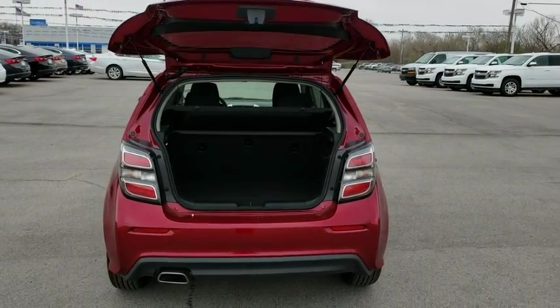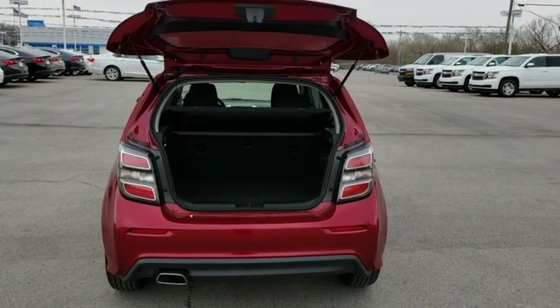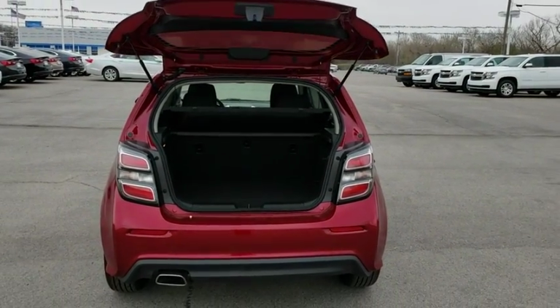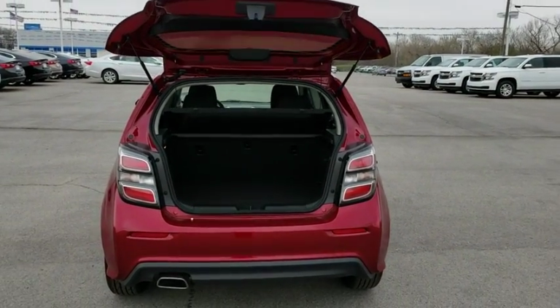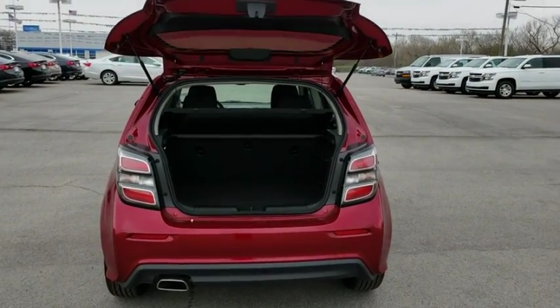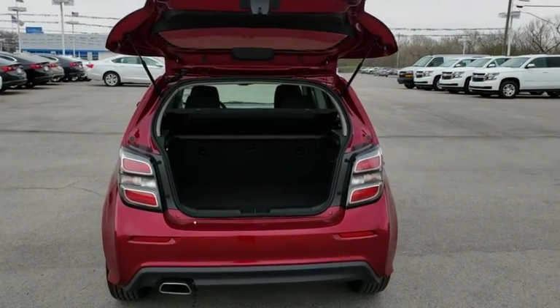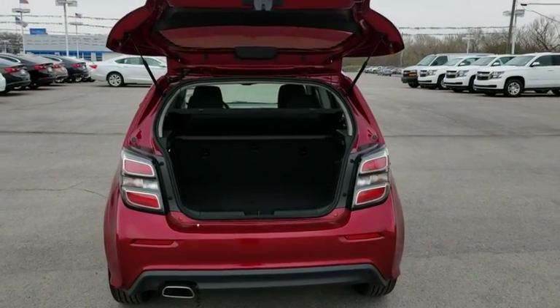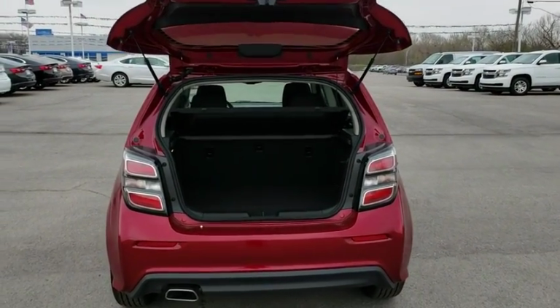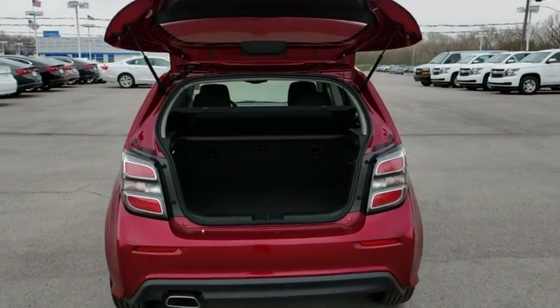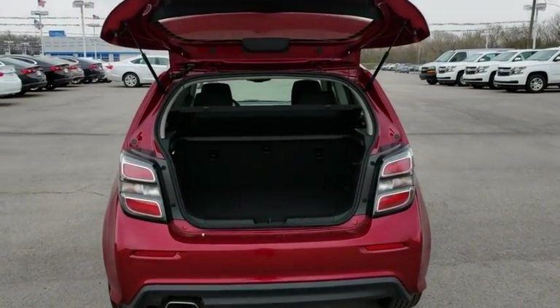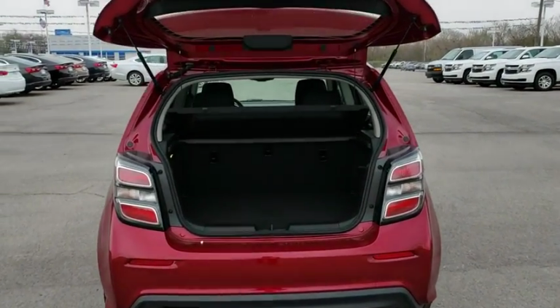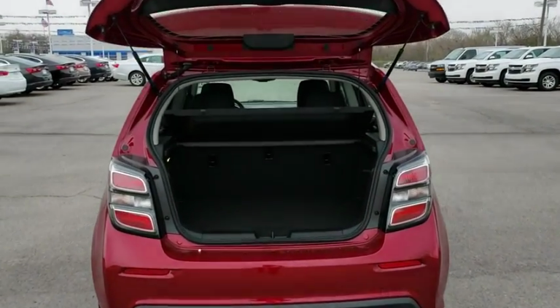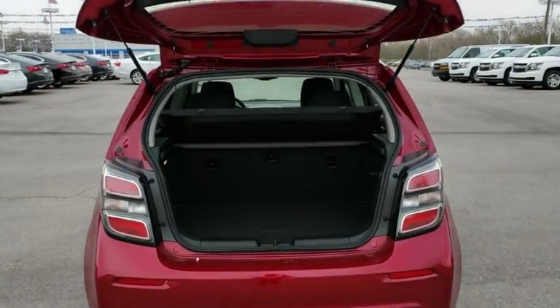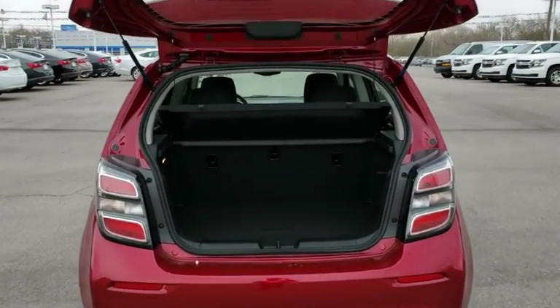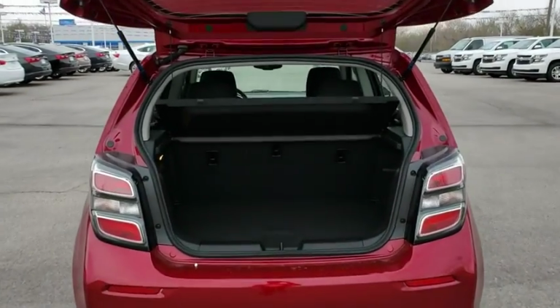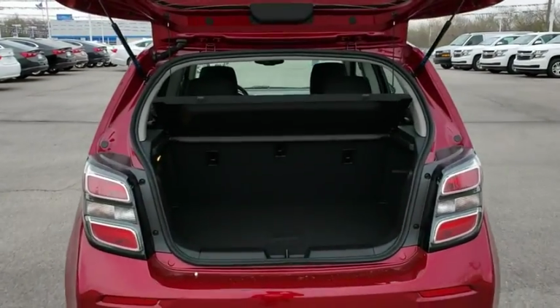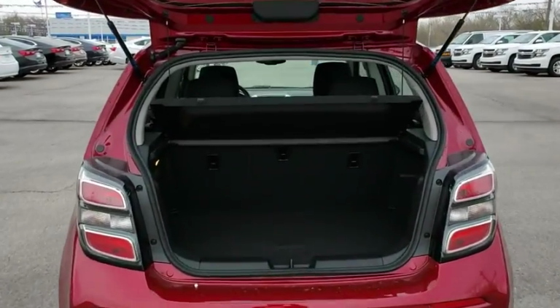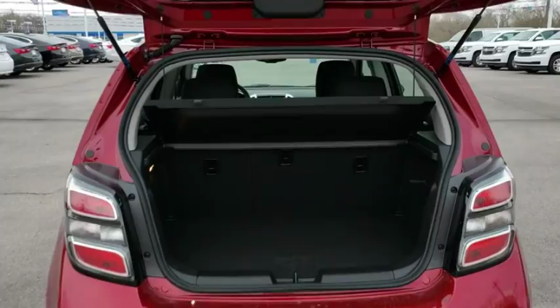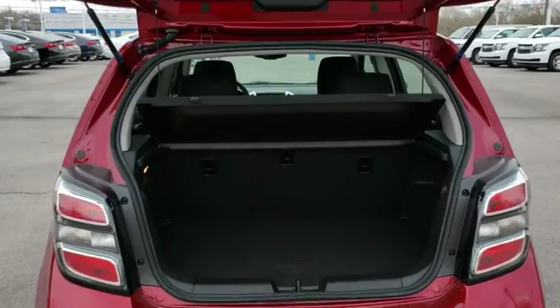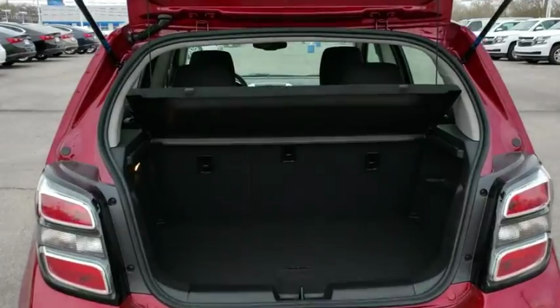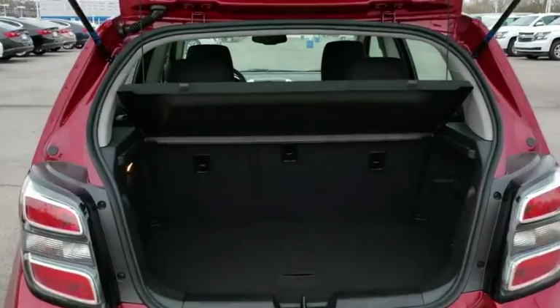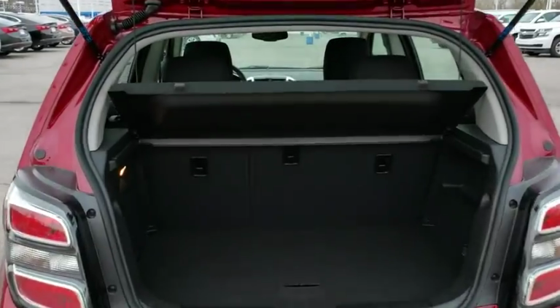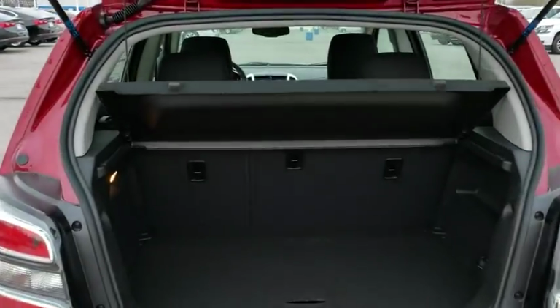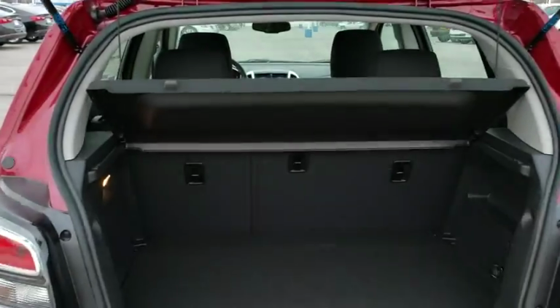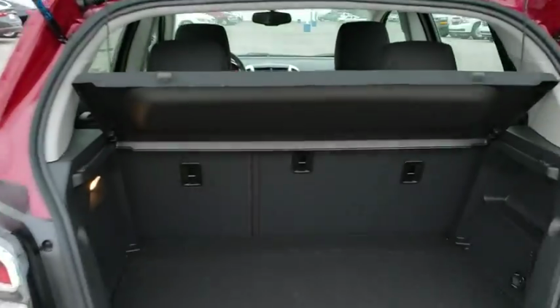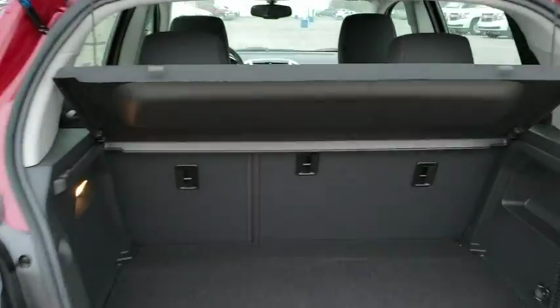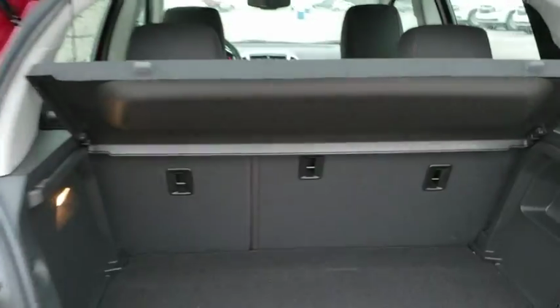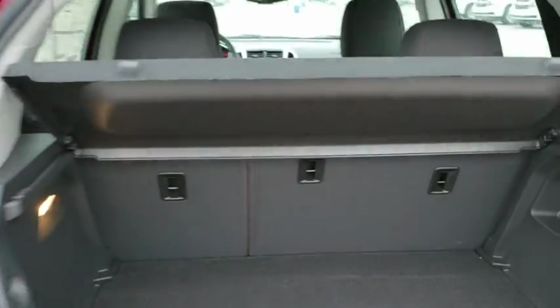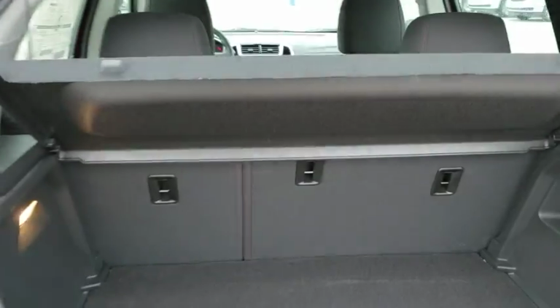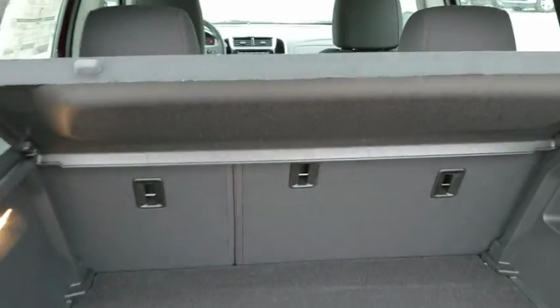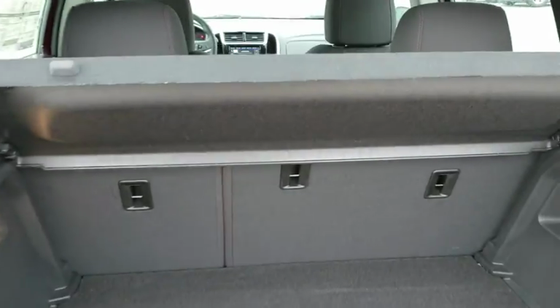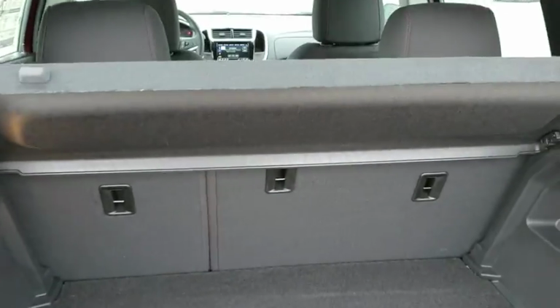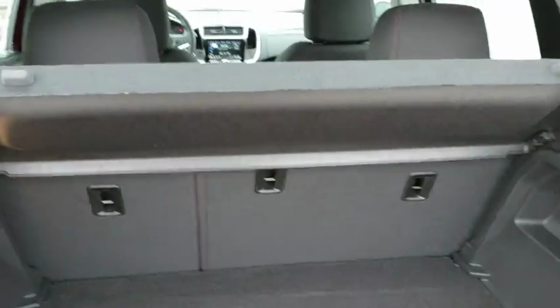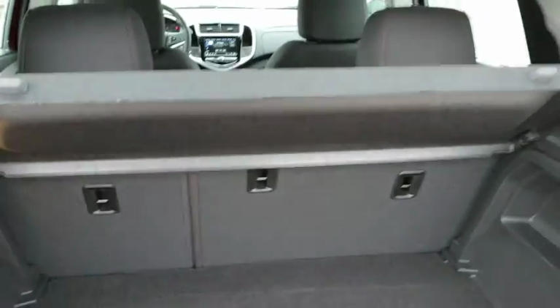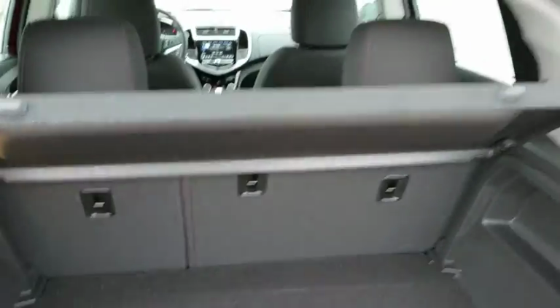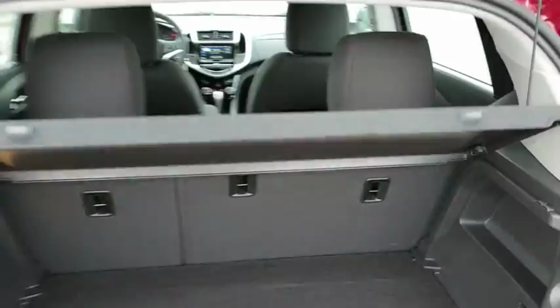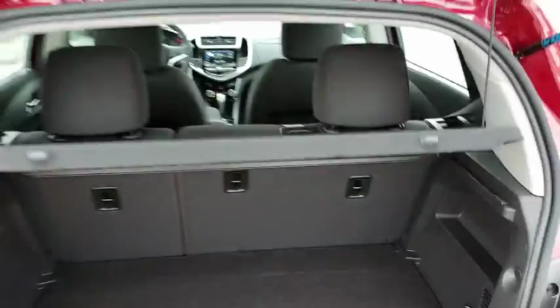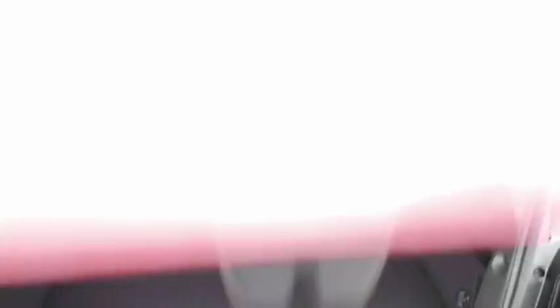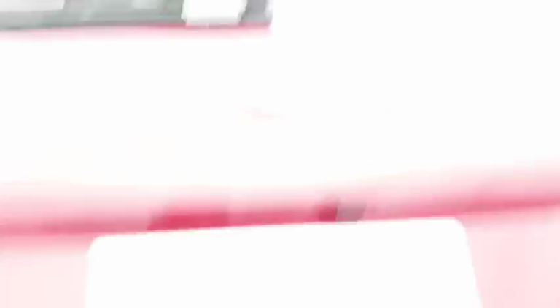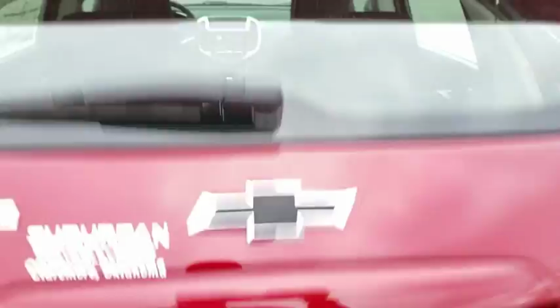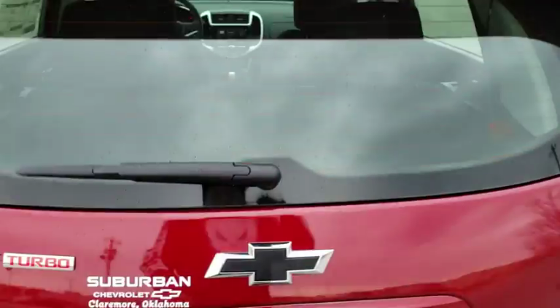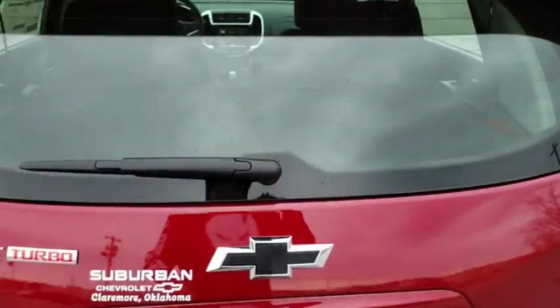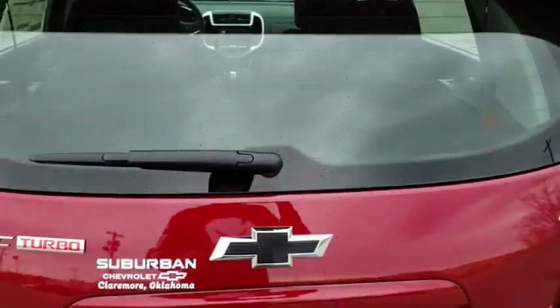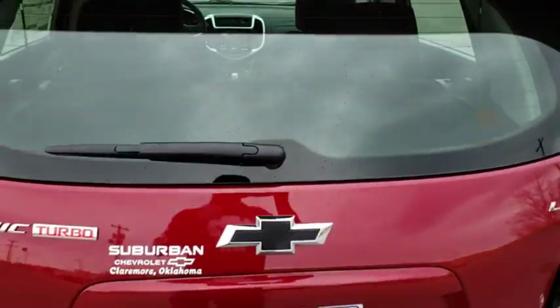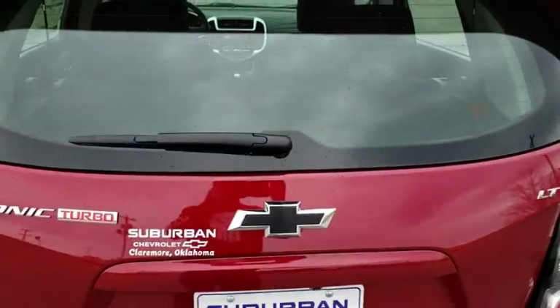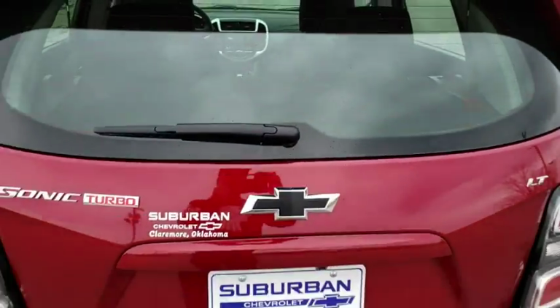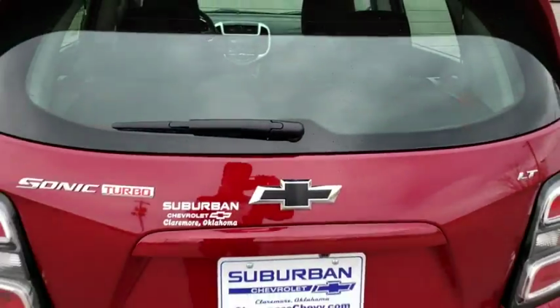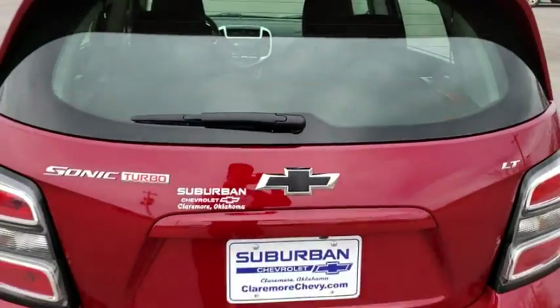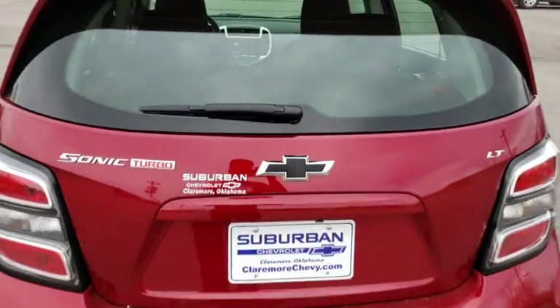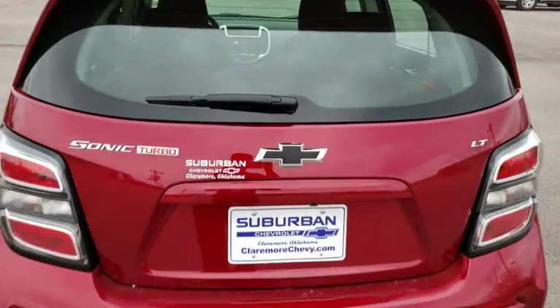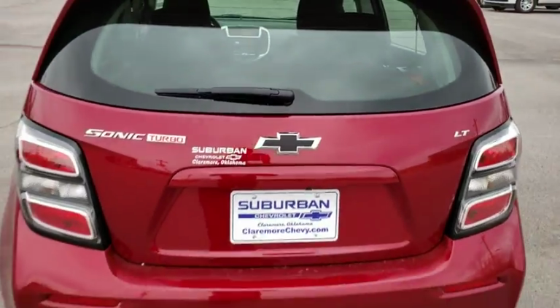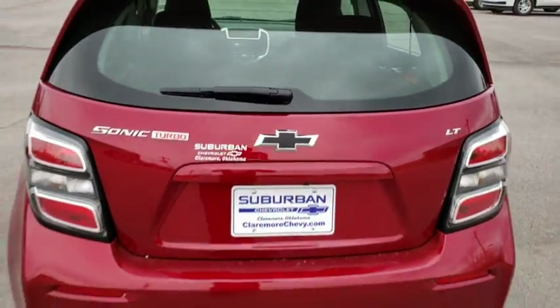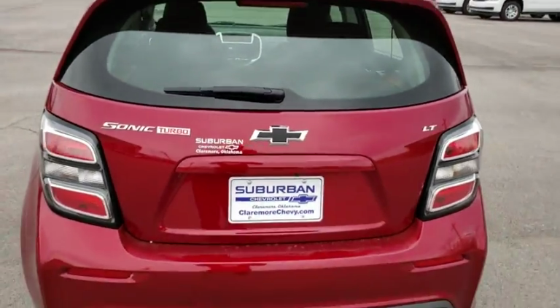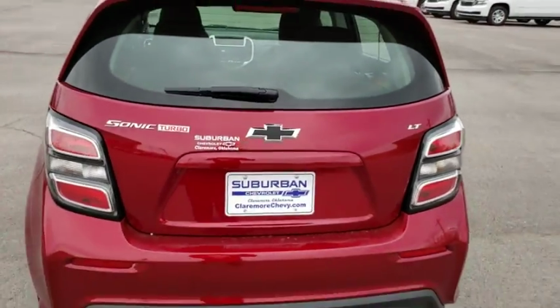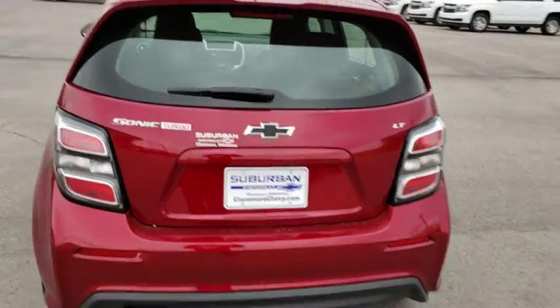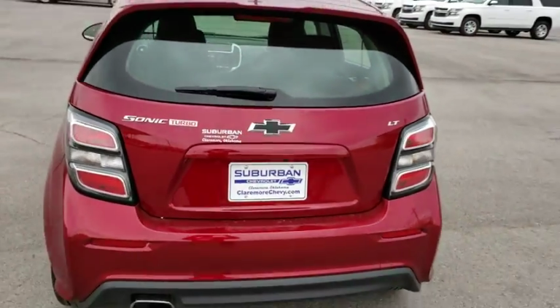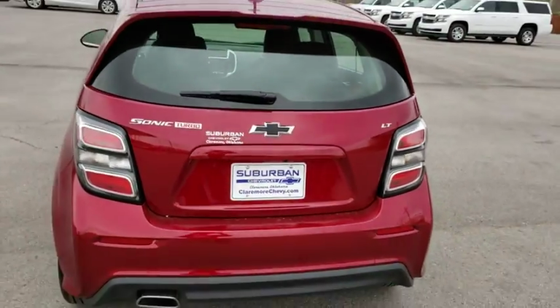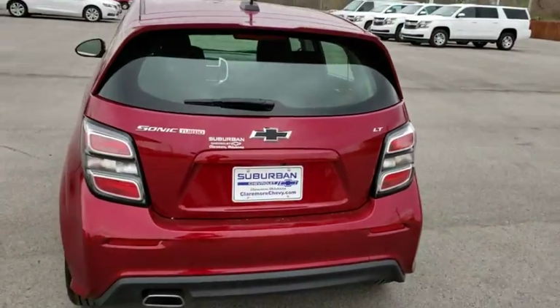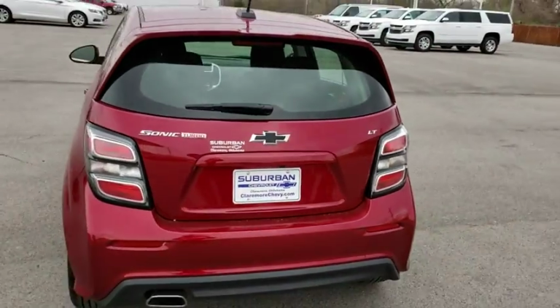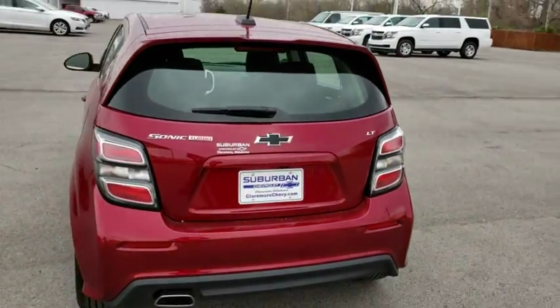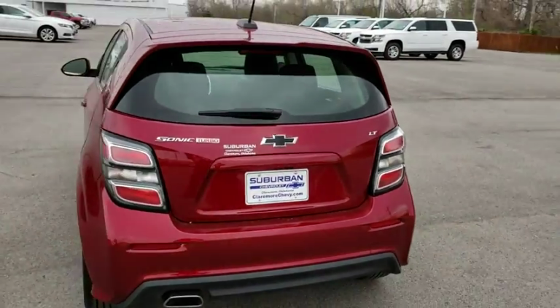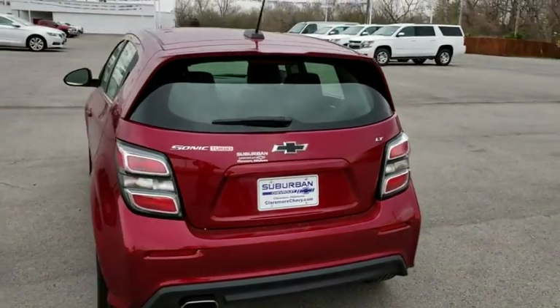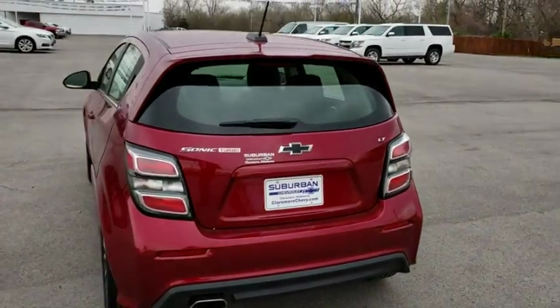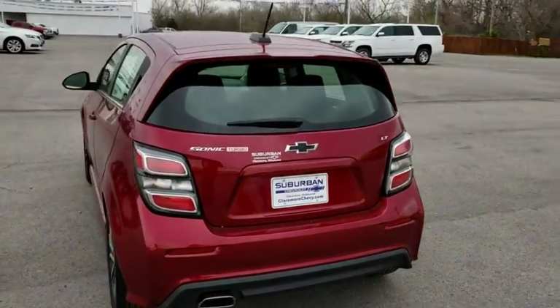Floor mats, aluminum wheels, rear defrost, AM FM stereo radio, front wheel drive, trip computer, MP3 player.